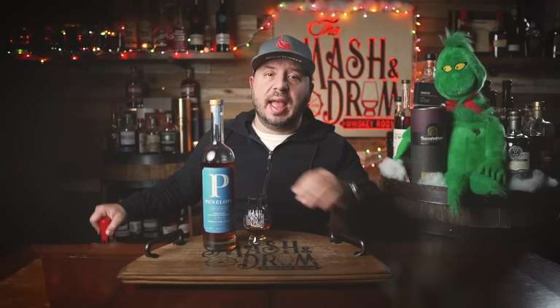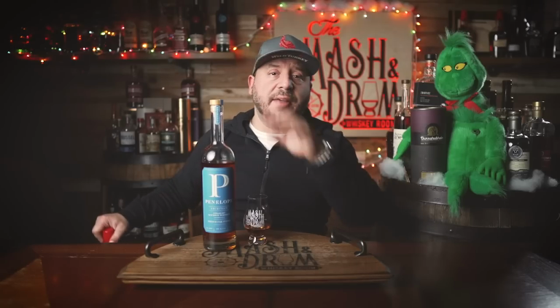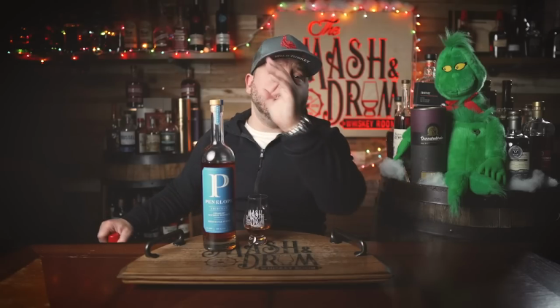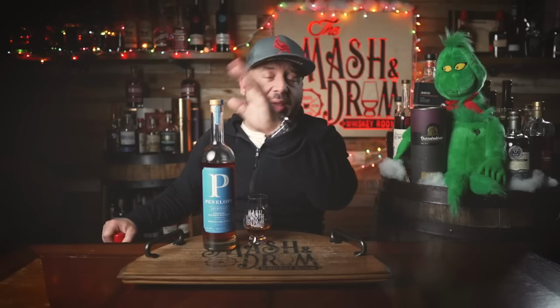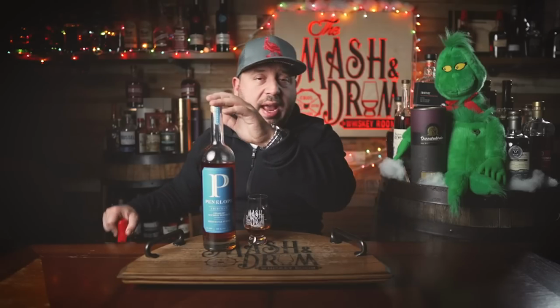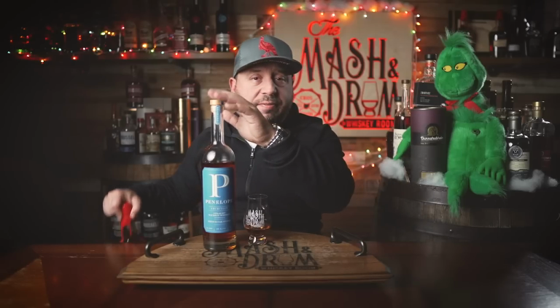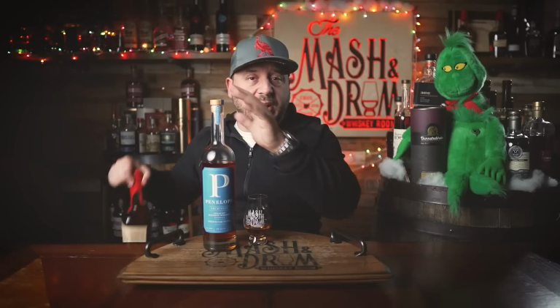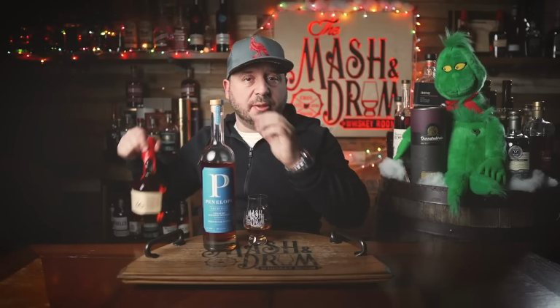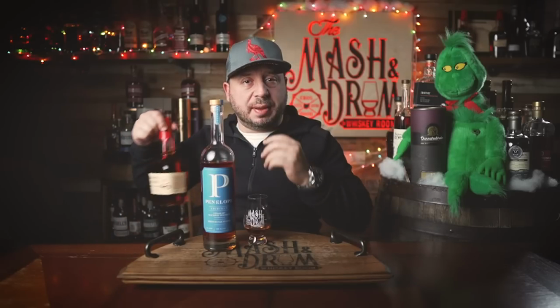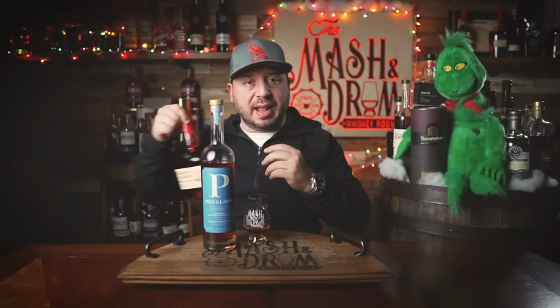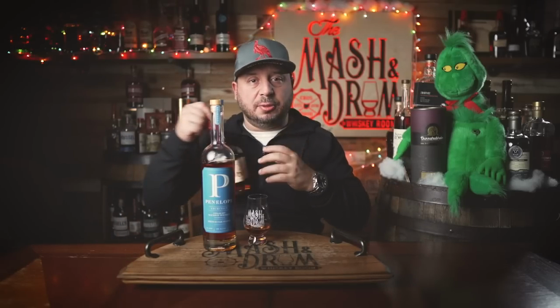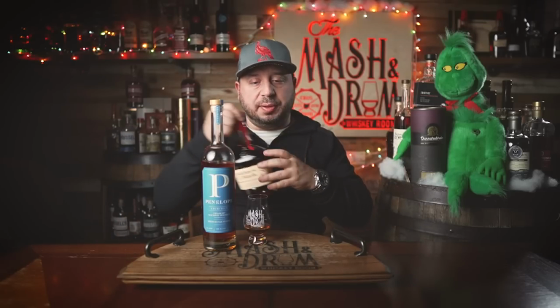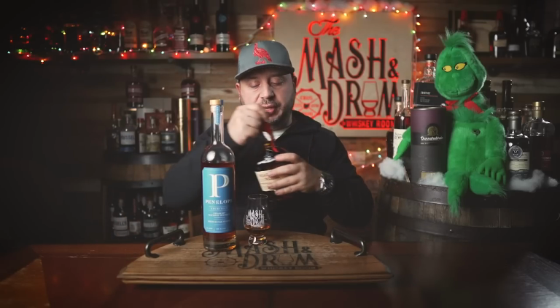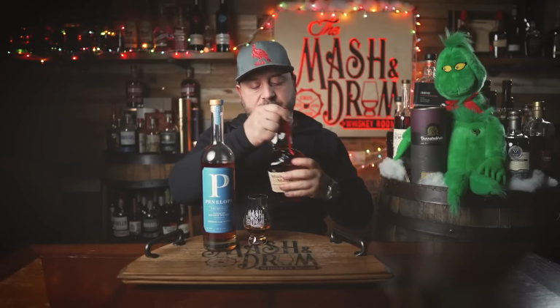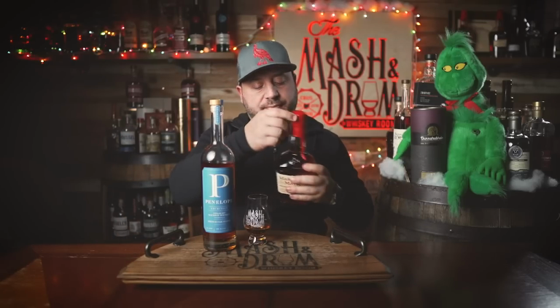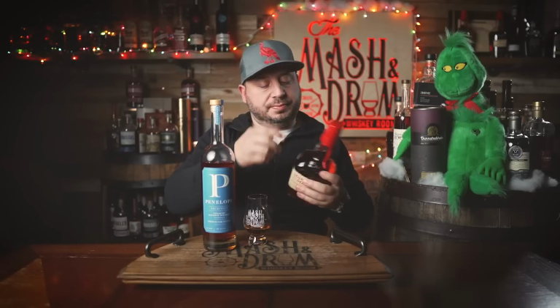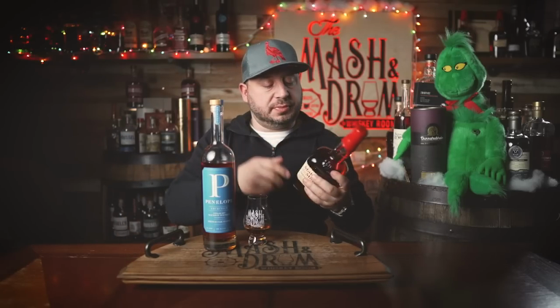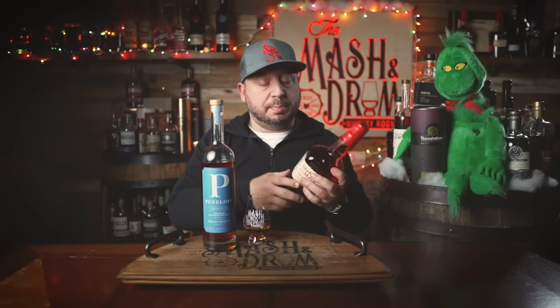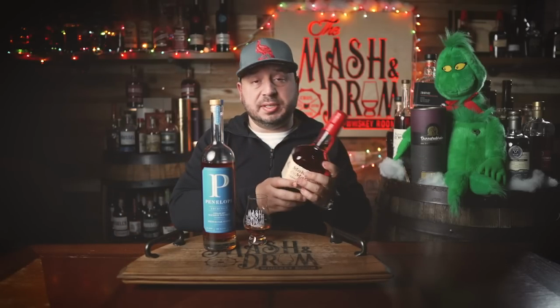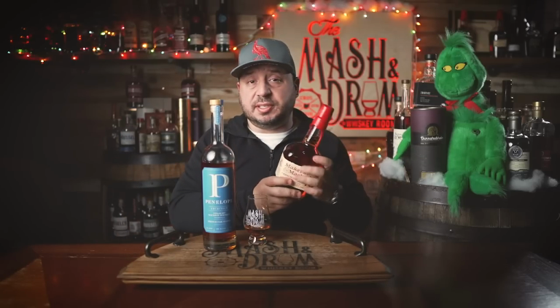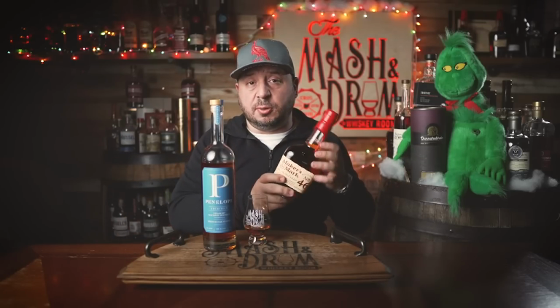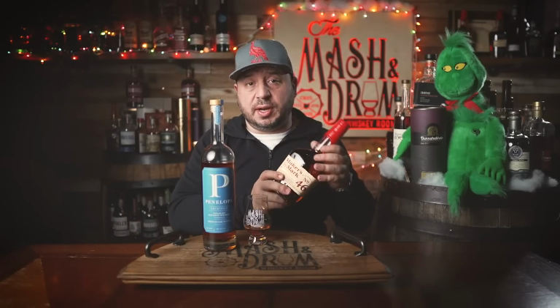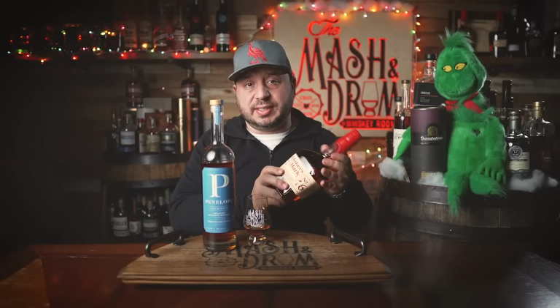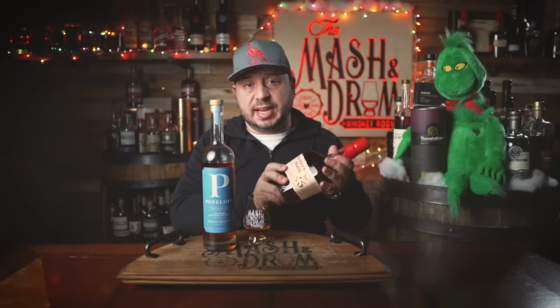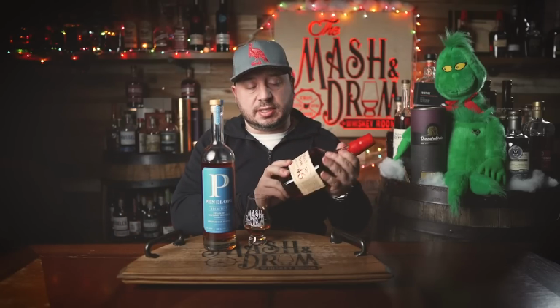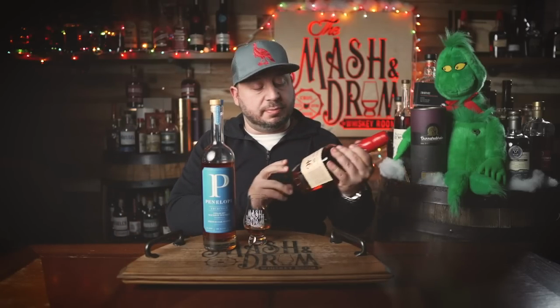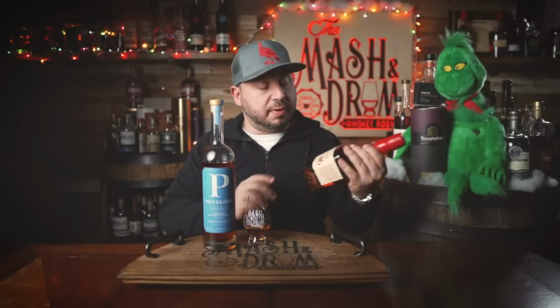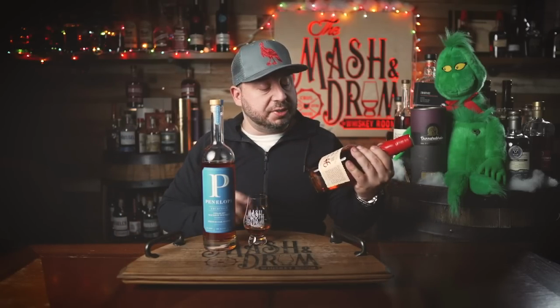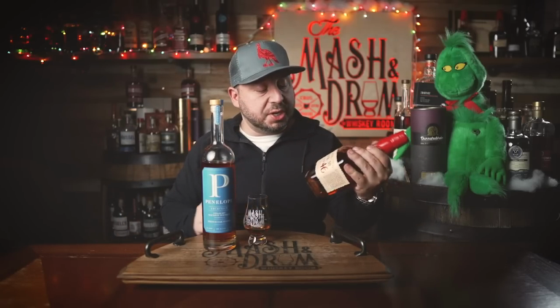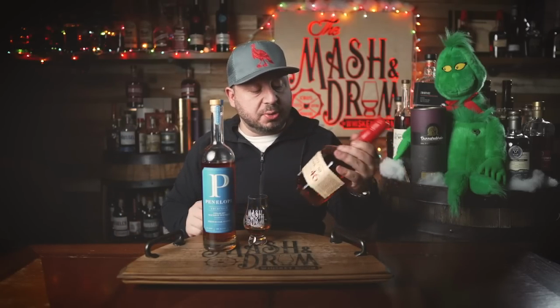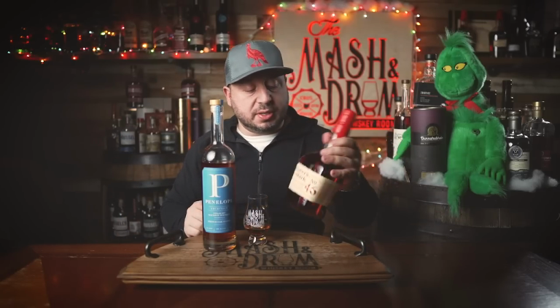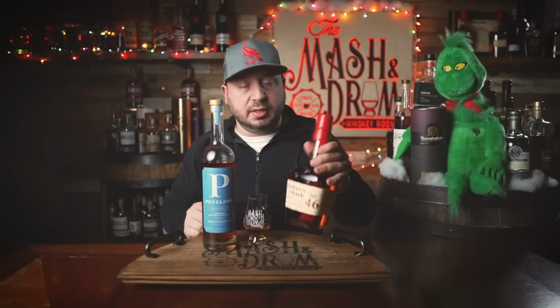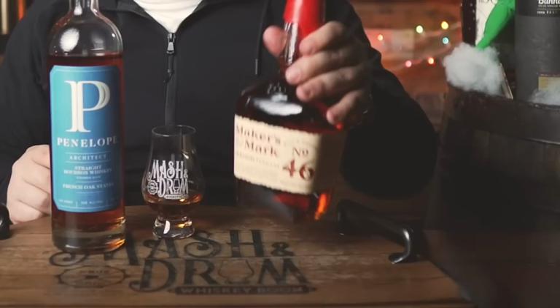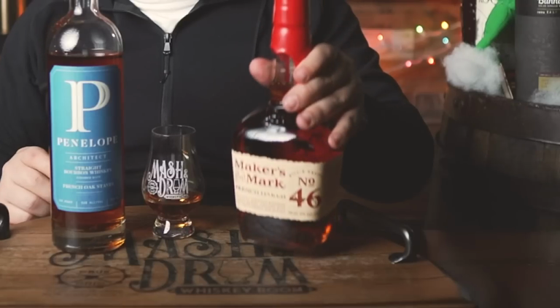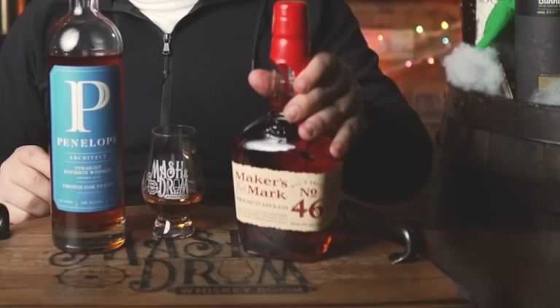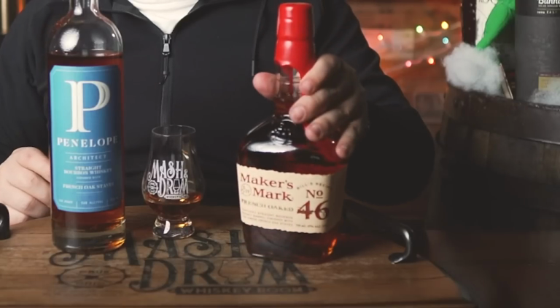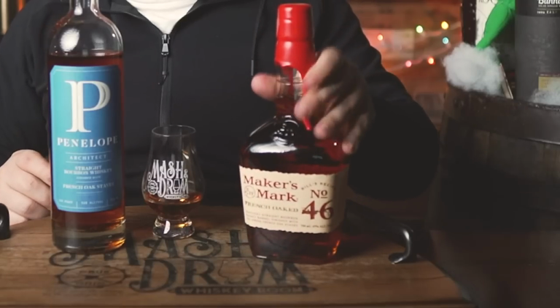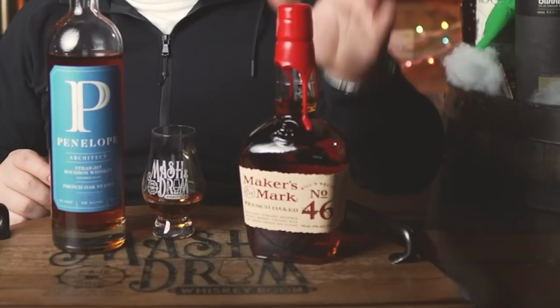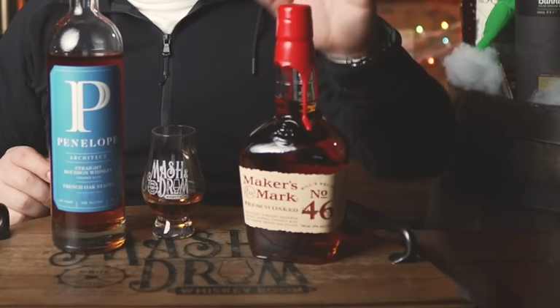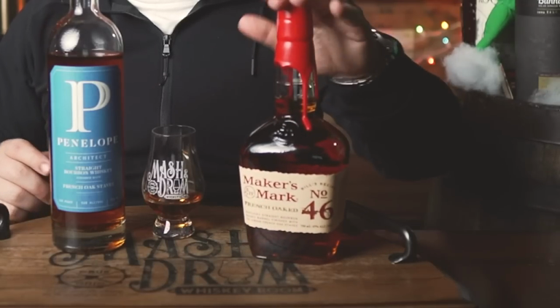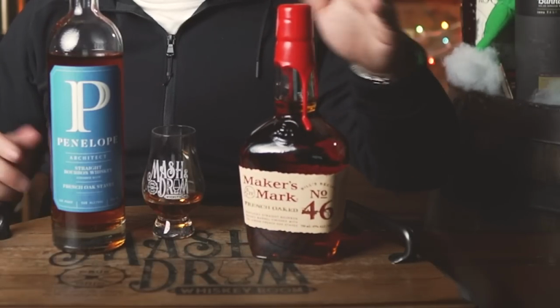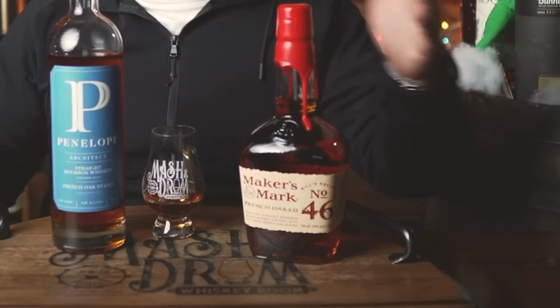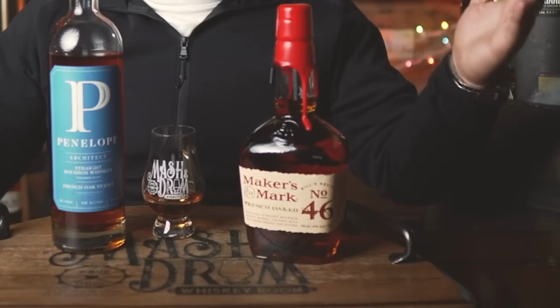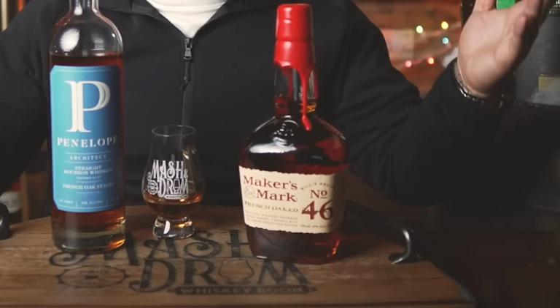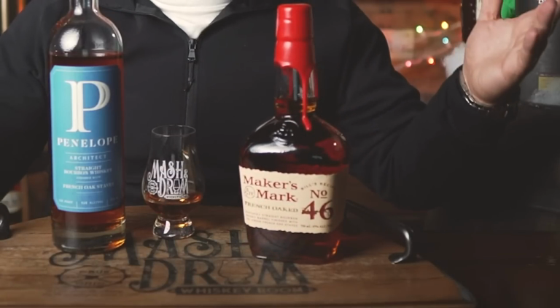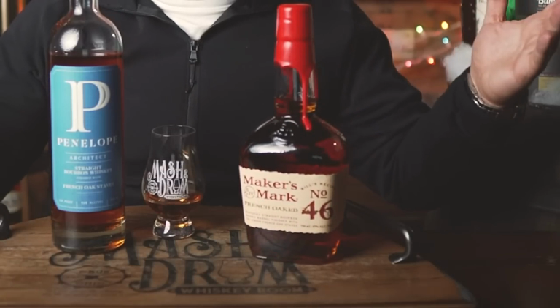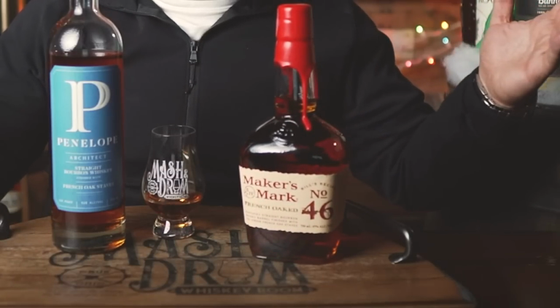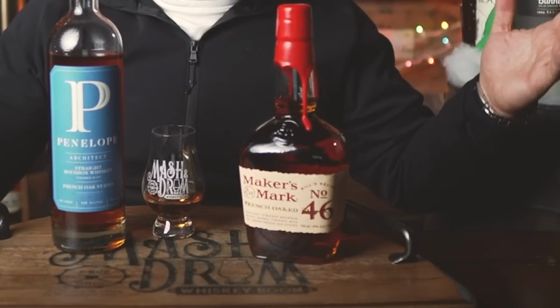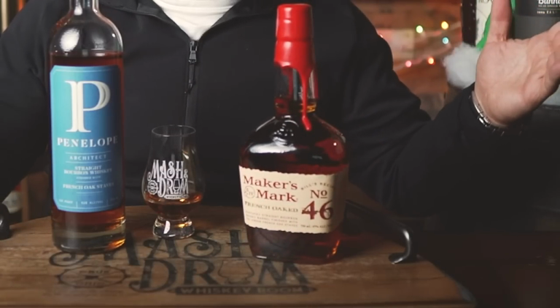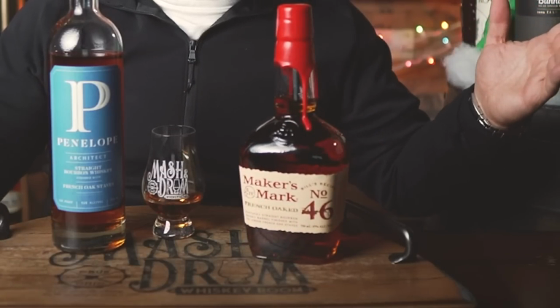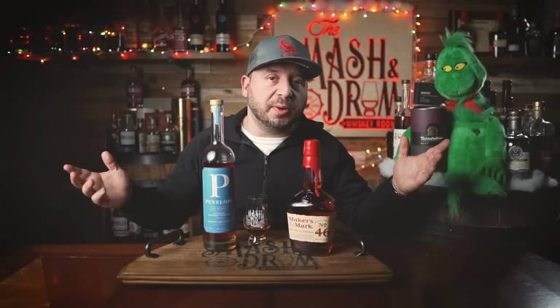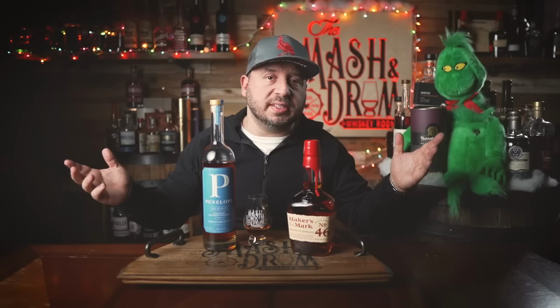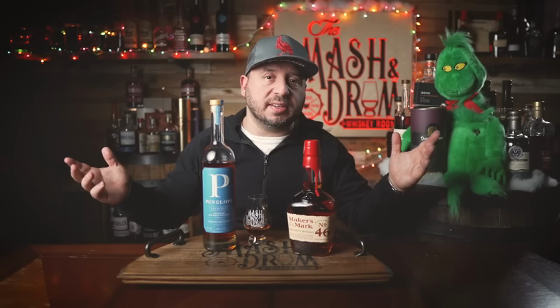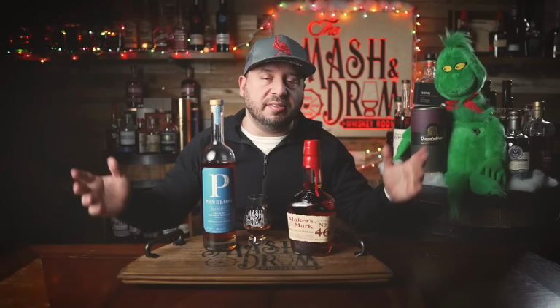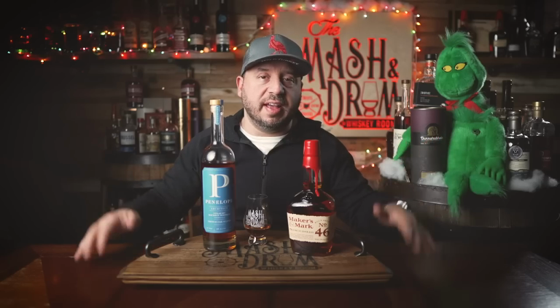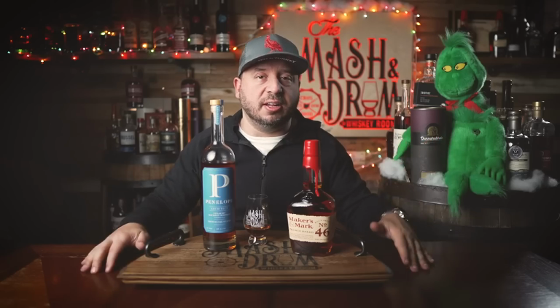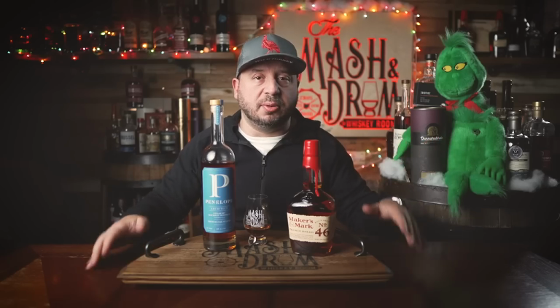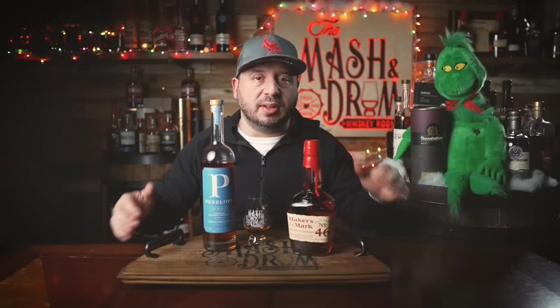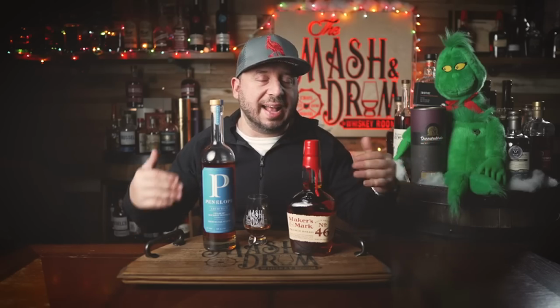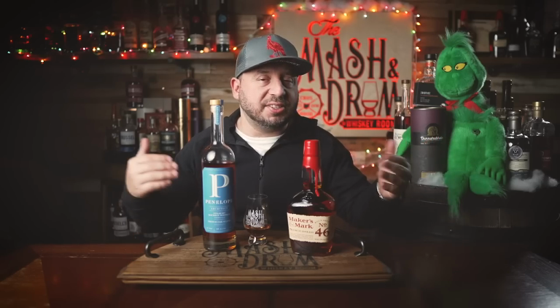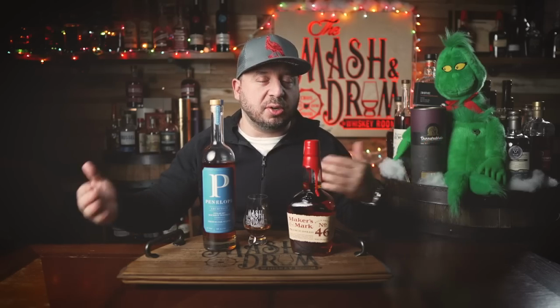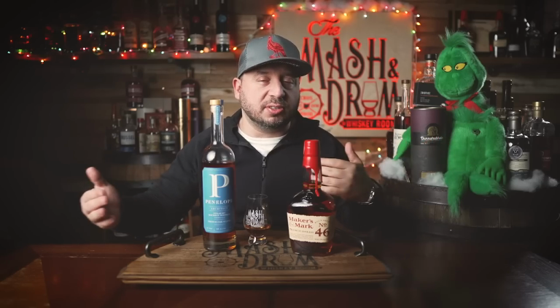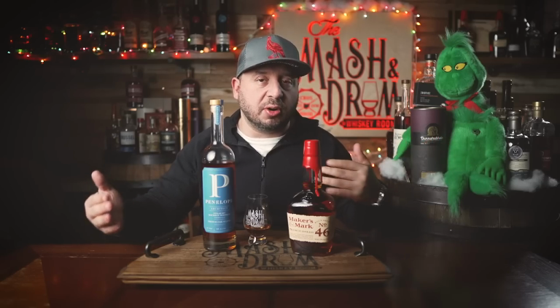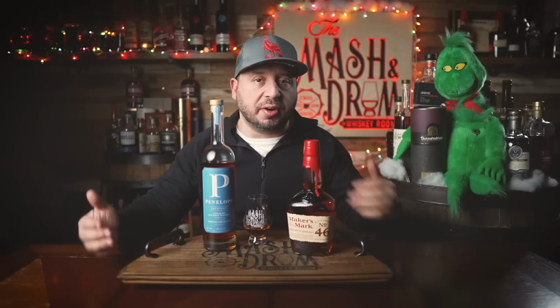If you can't find the Penelope Architect but still want to taste some French oak, Maker's Mark 46 is always available as an alternative.